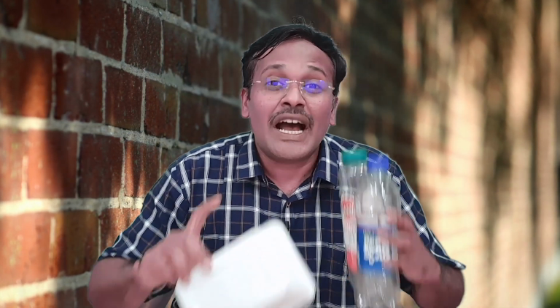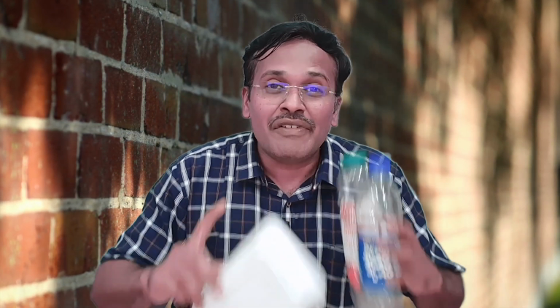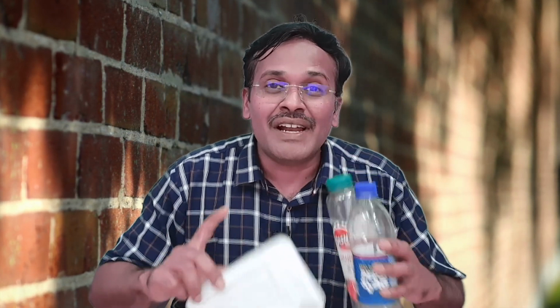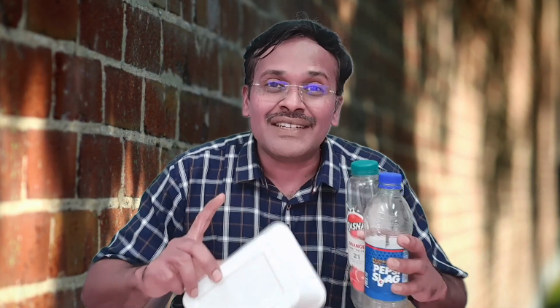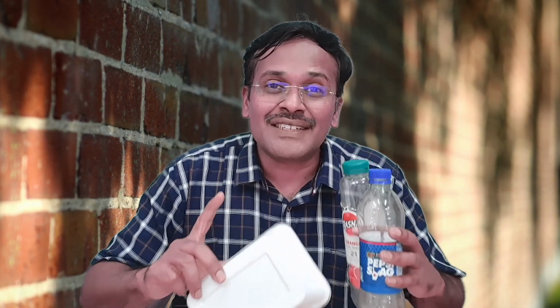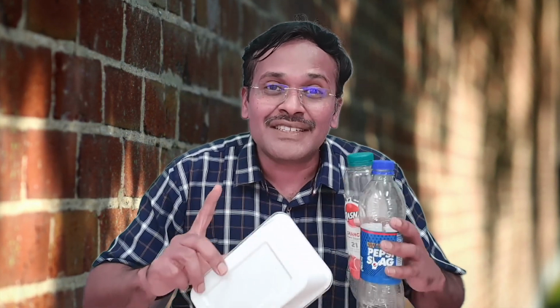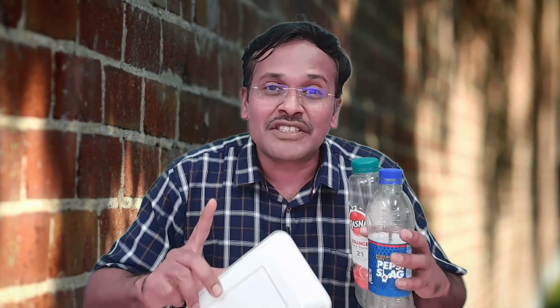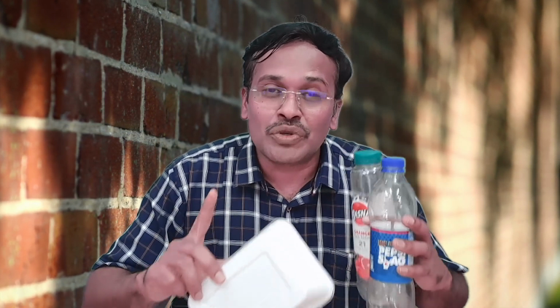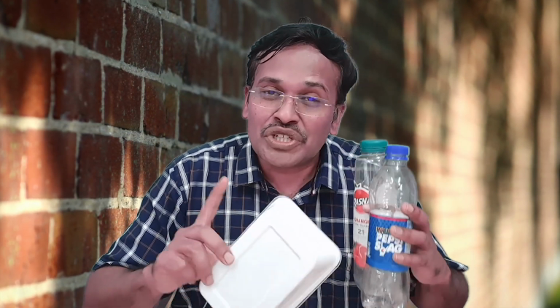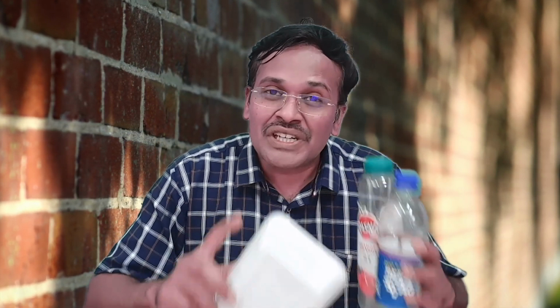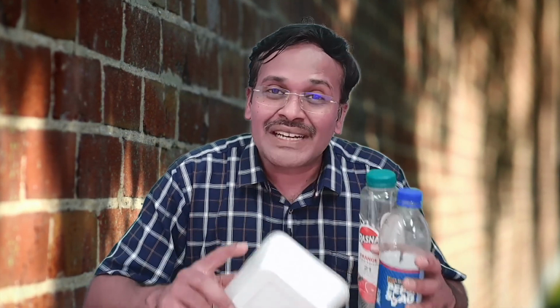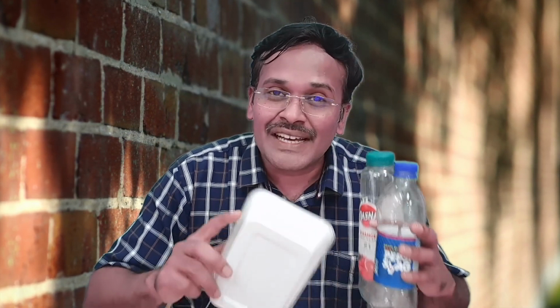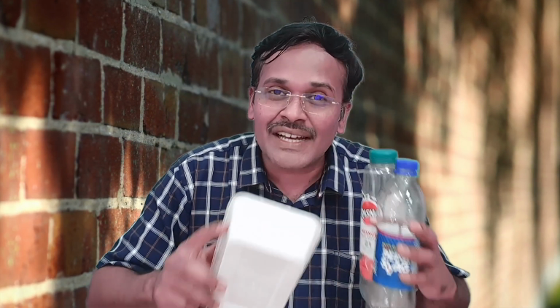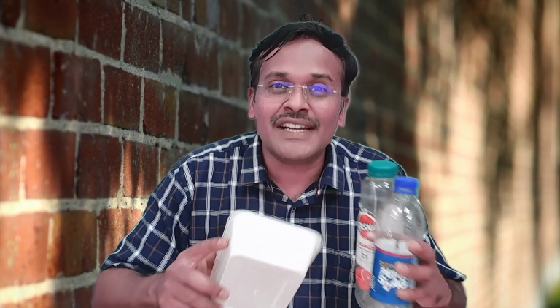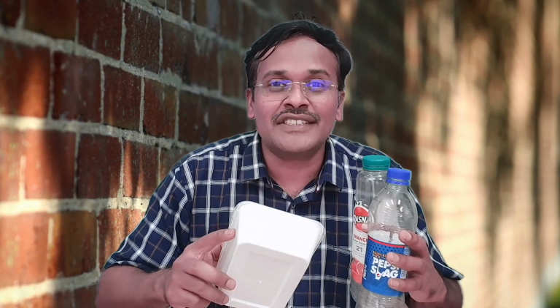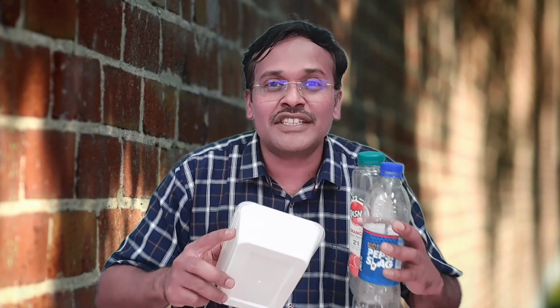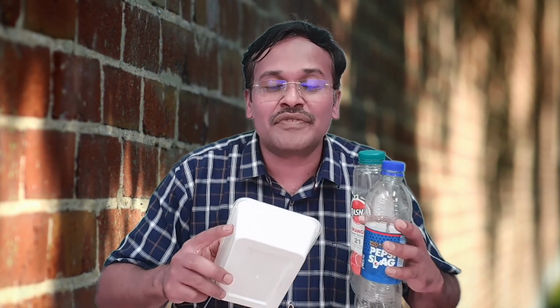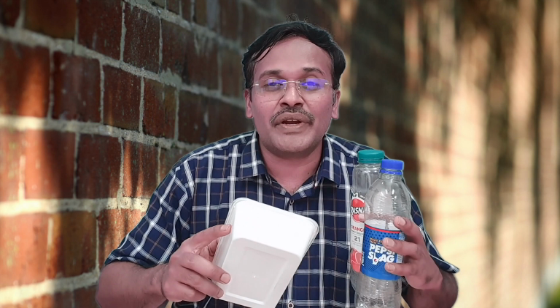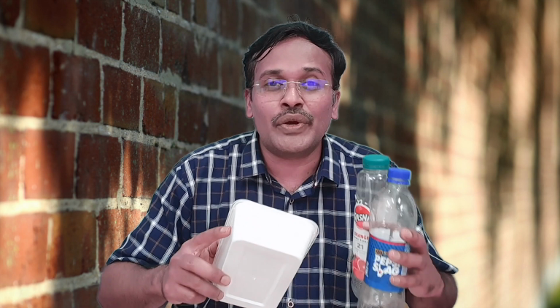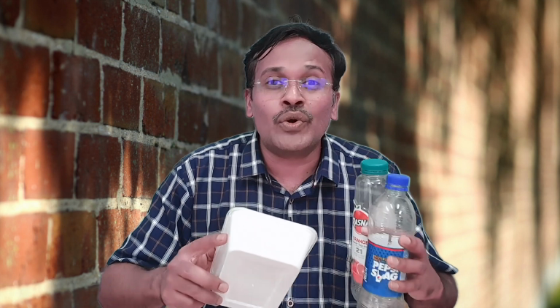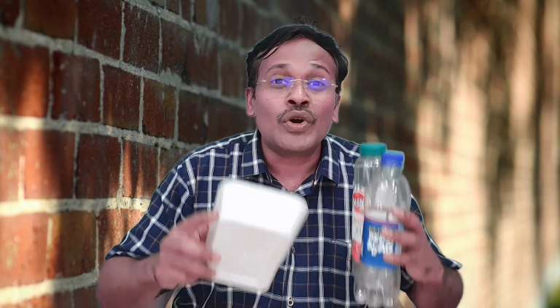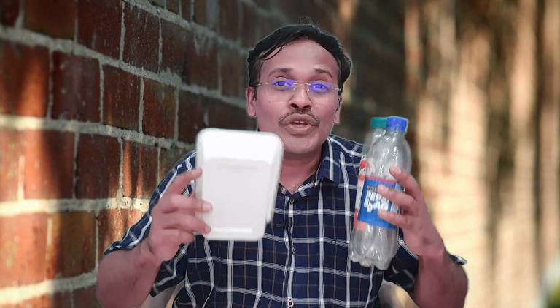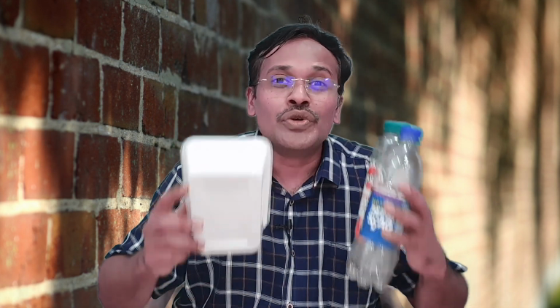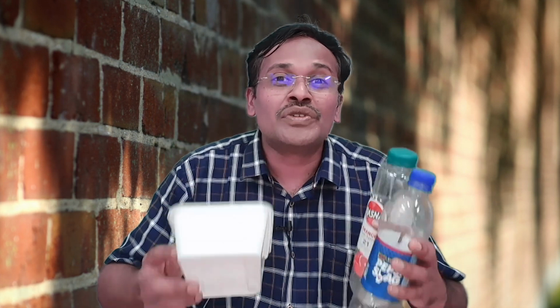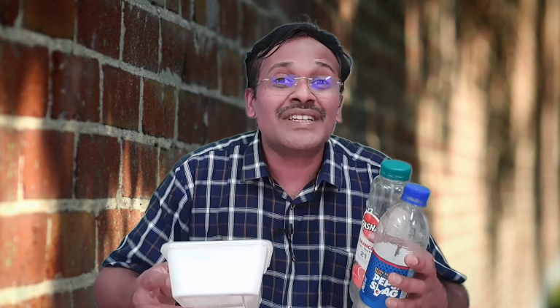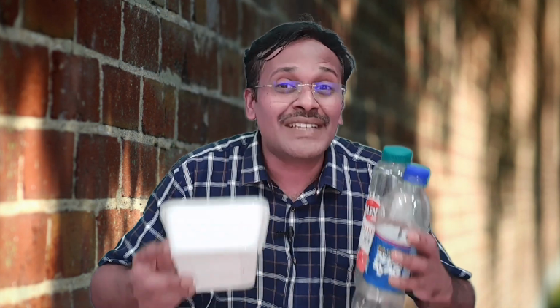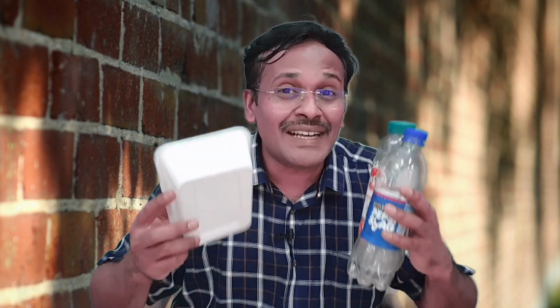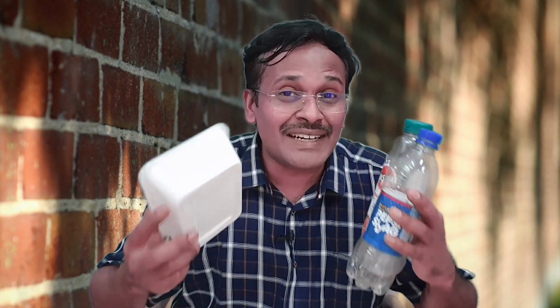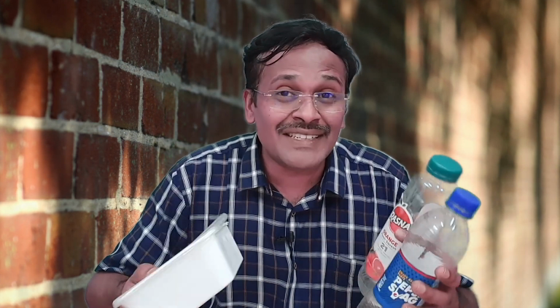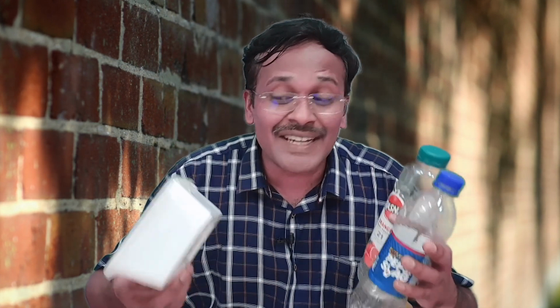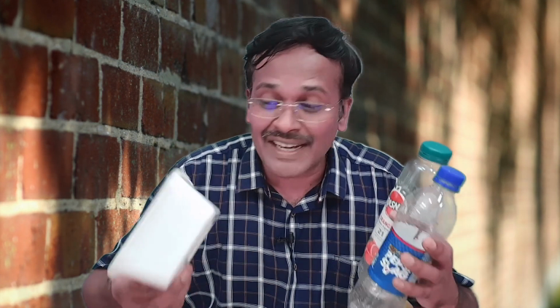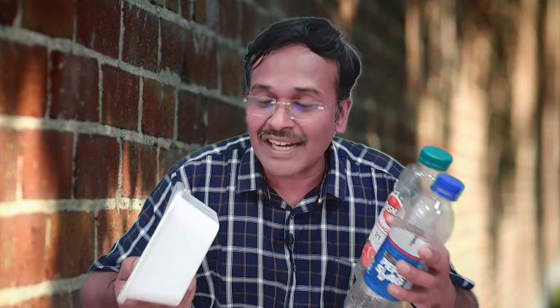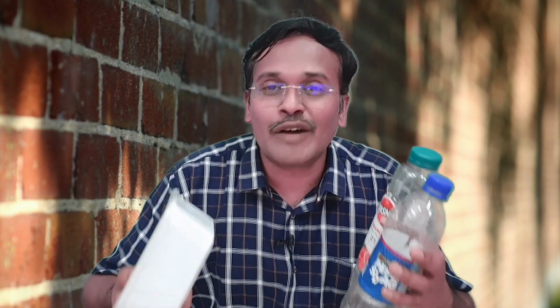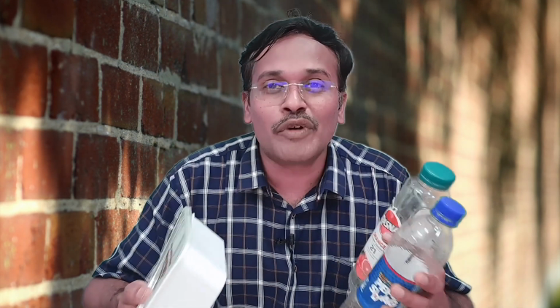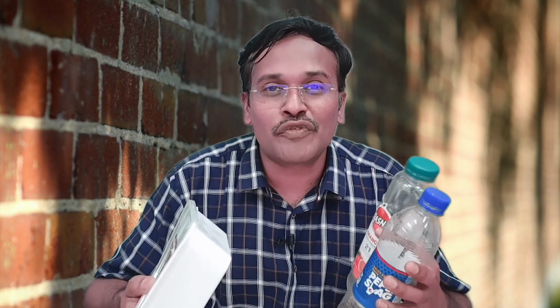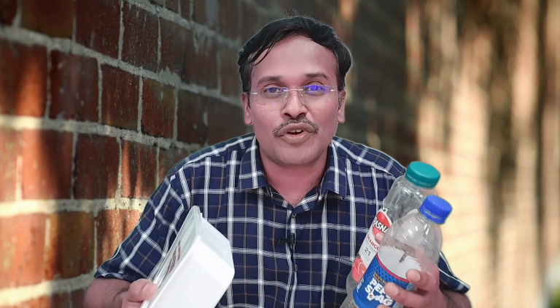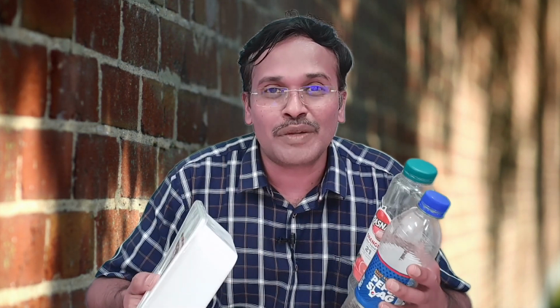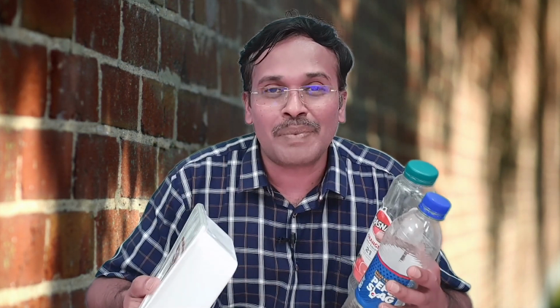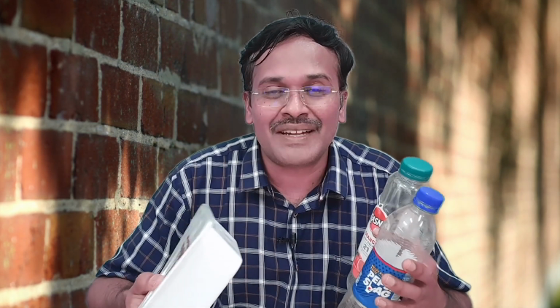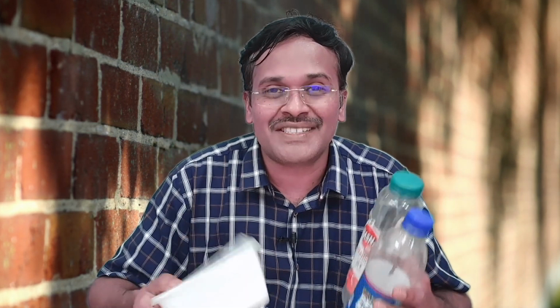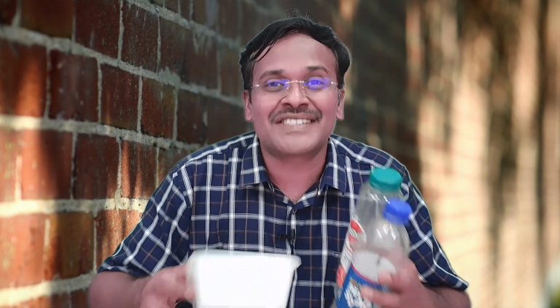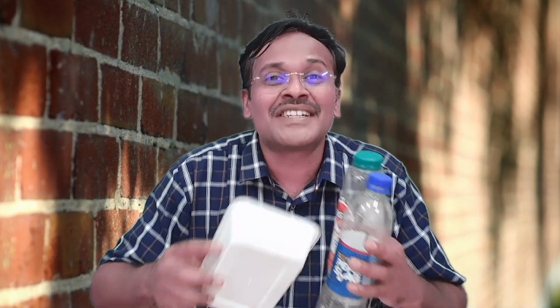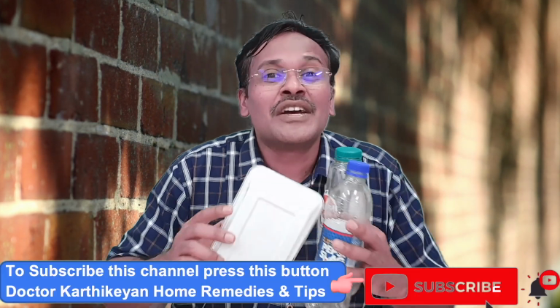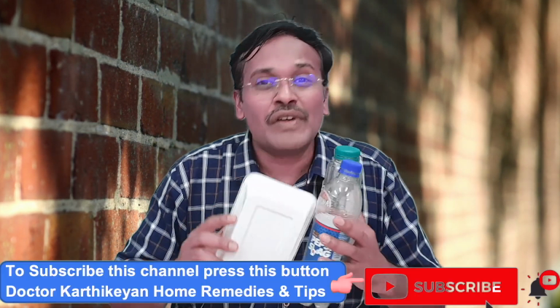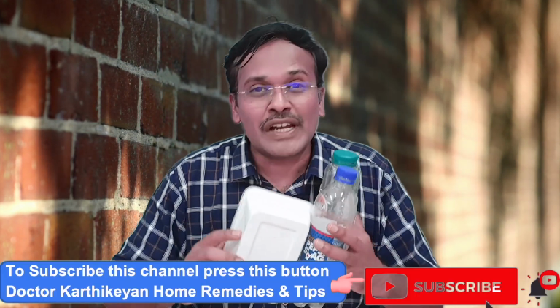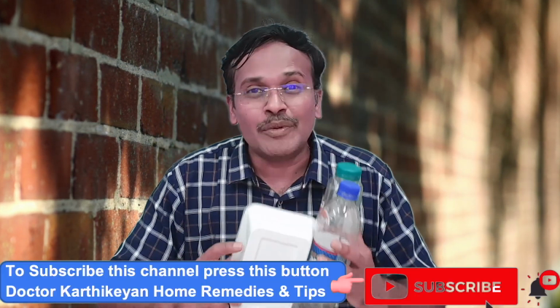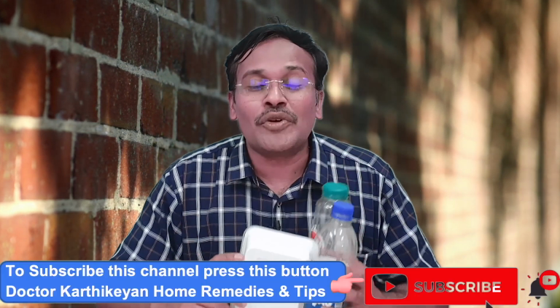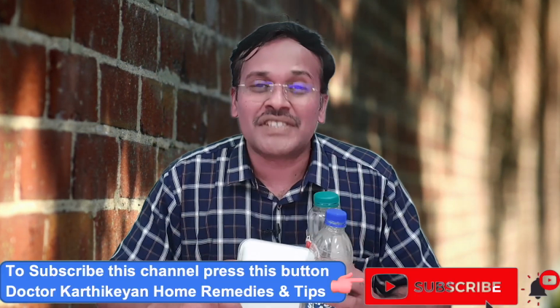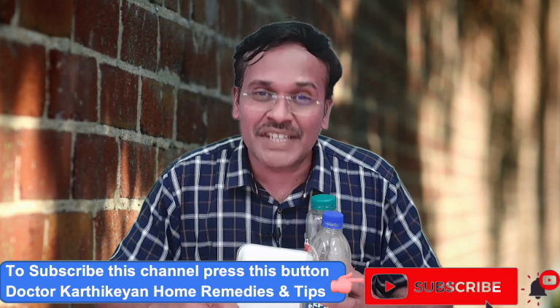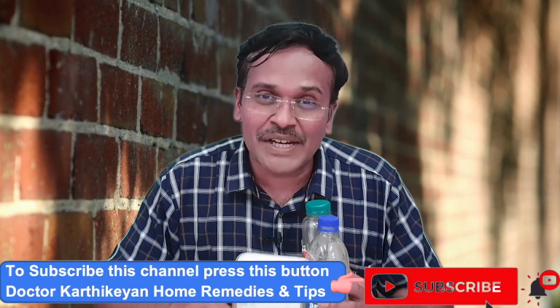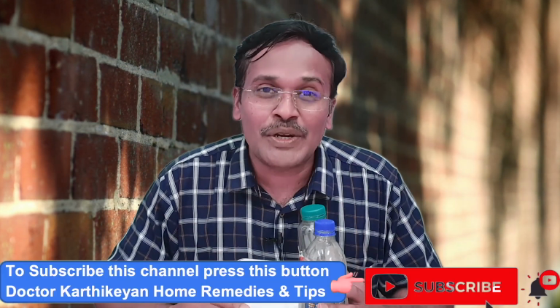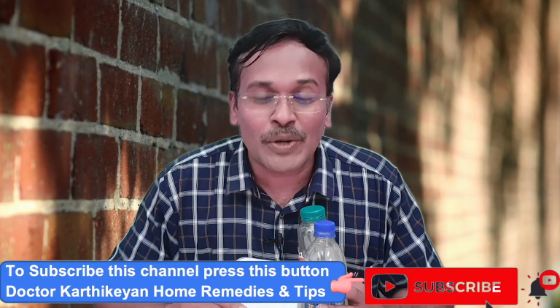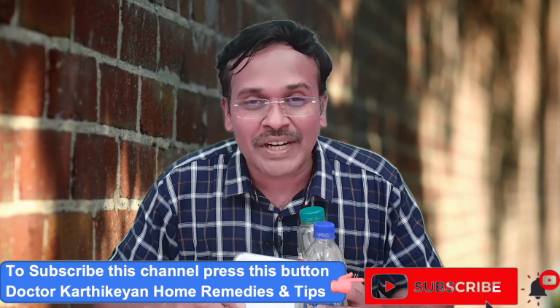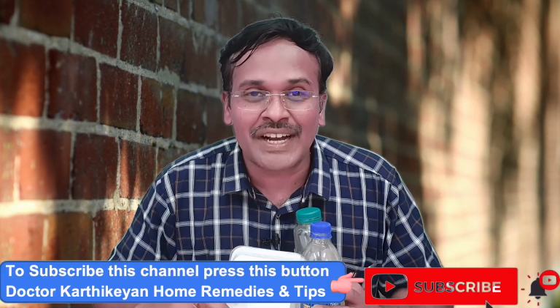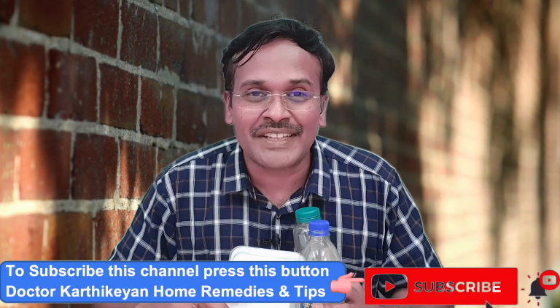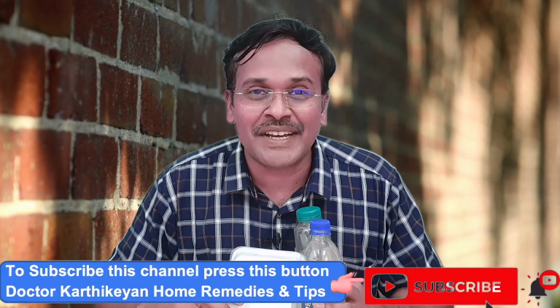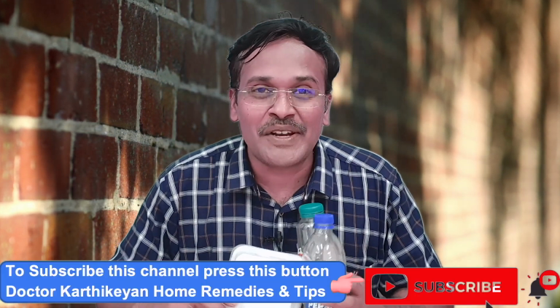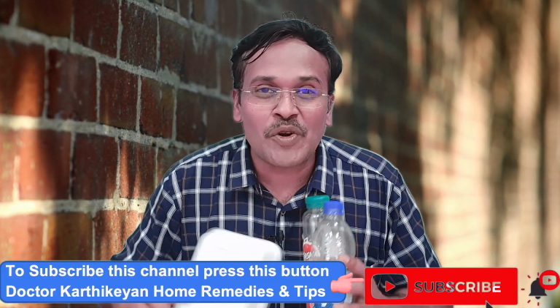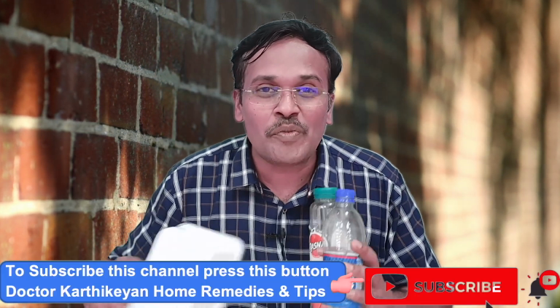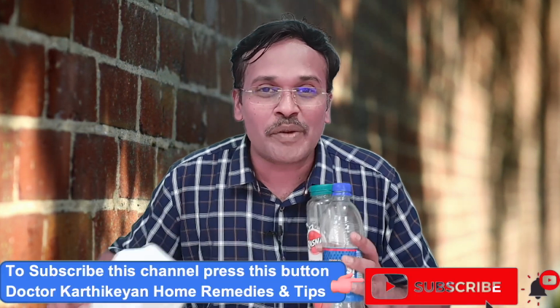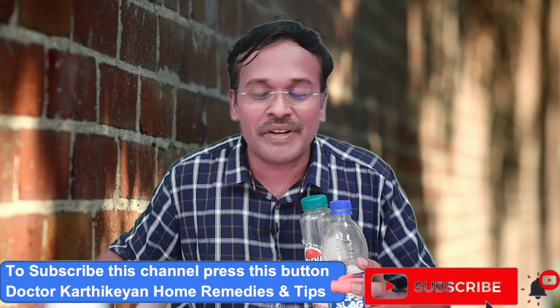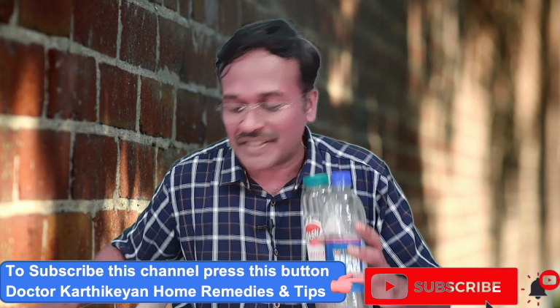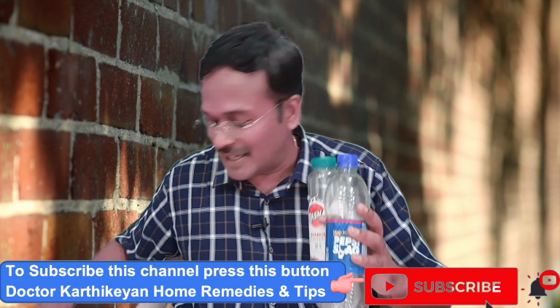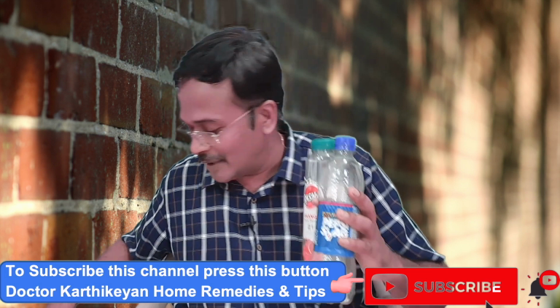I will answer this question clearly in this video using the recycle number for the plastics. Welcome to our channel, Dr. Karthike and Home Remedies and Tips.